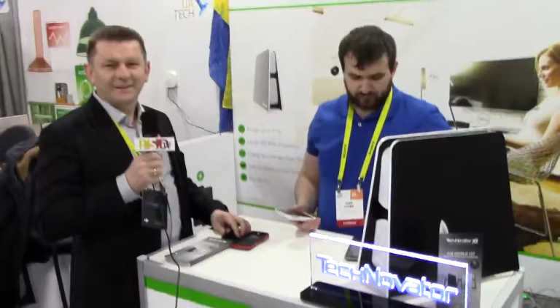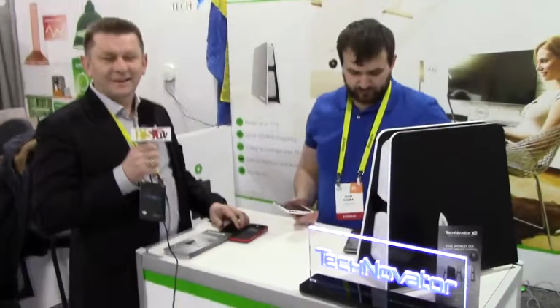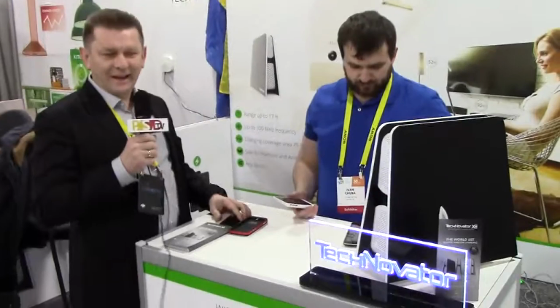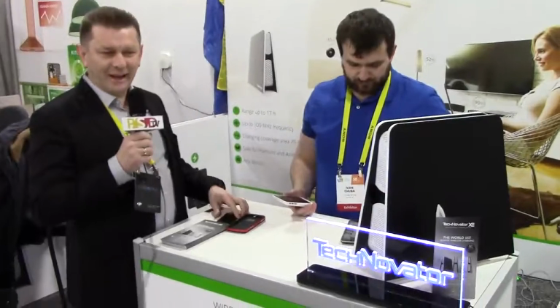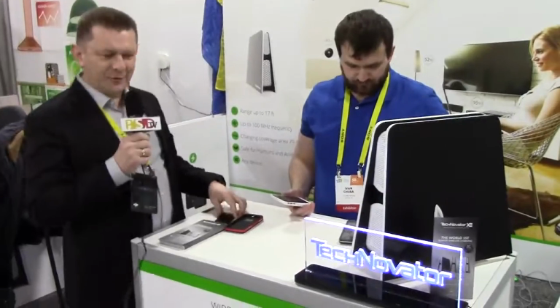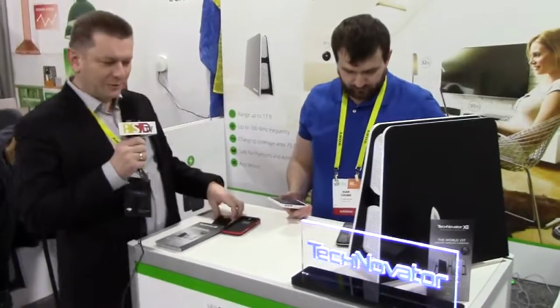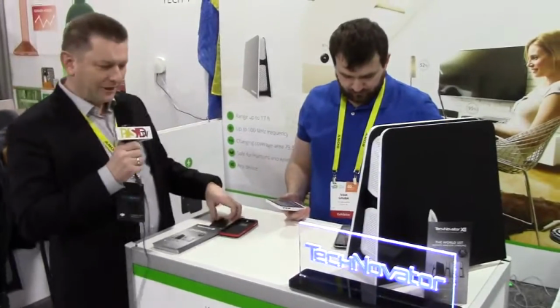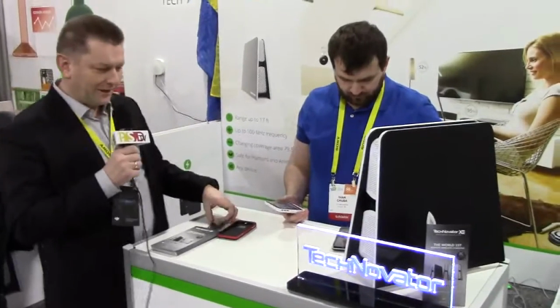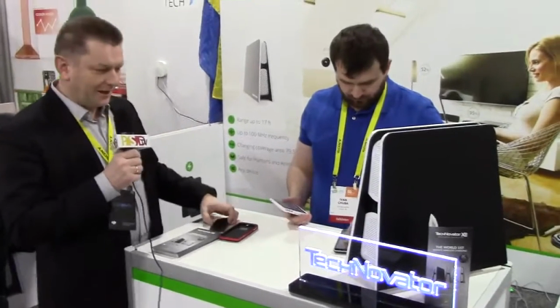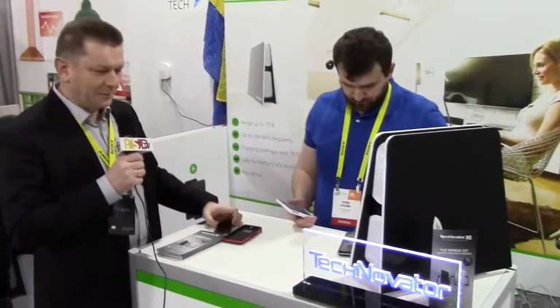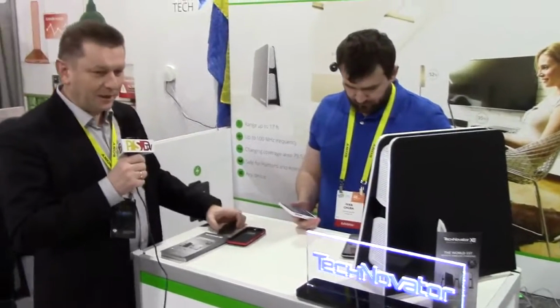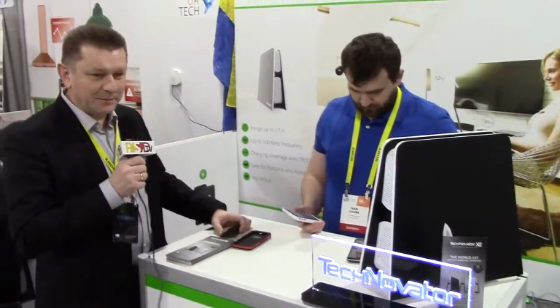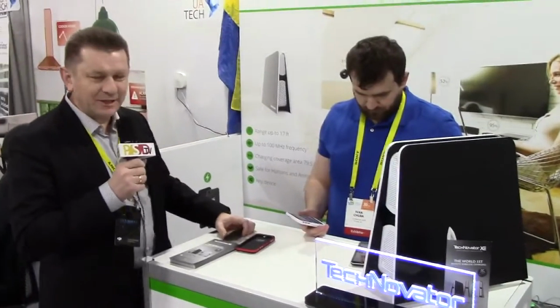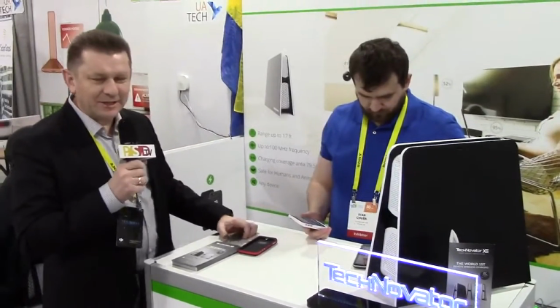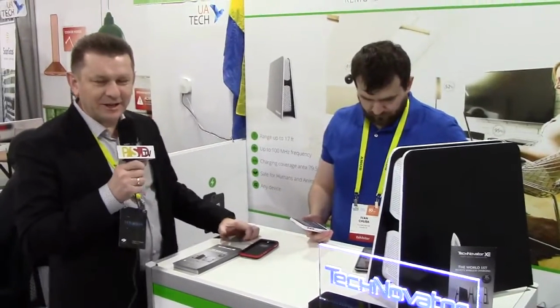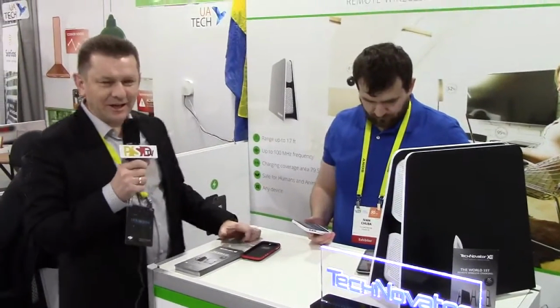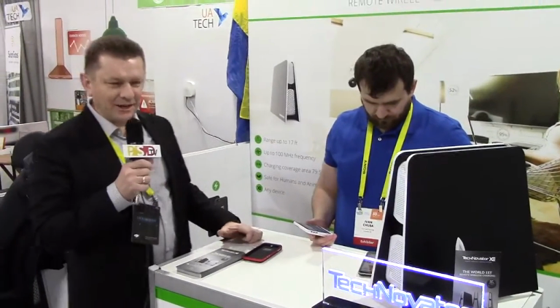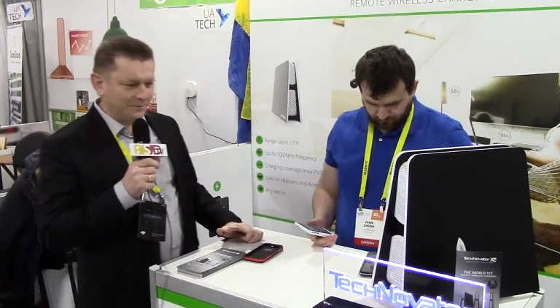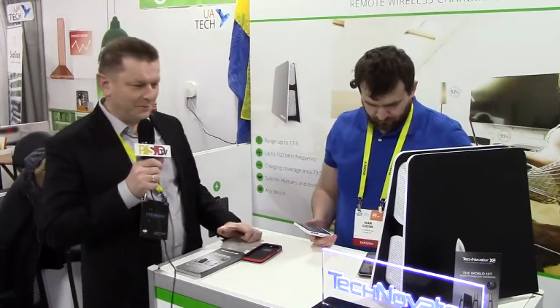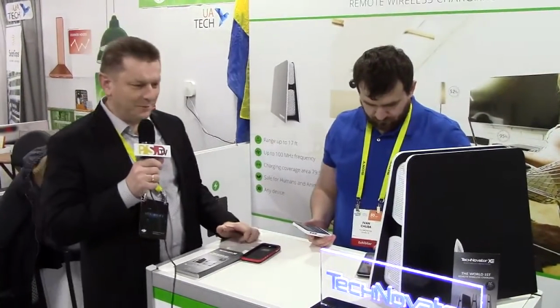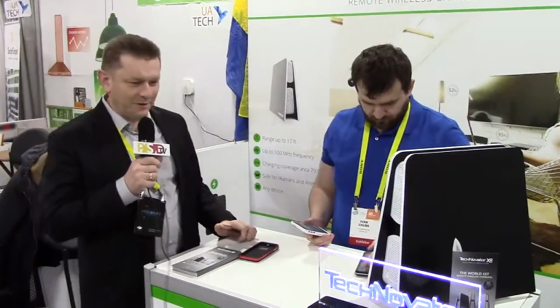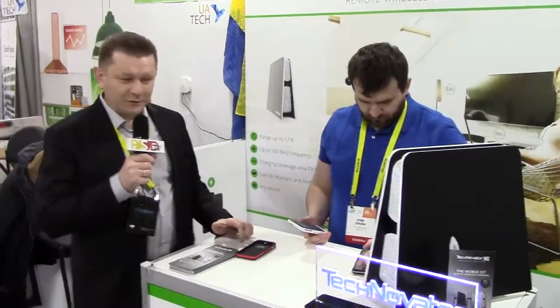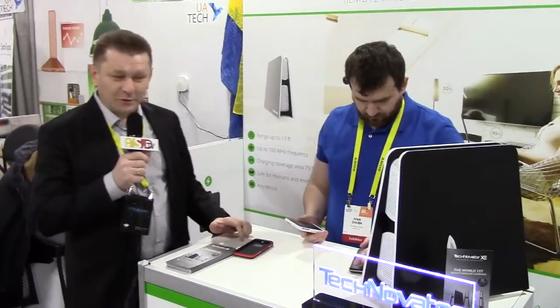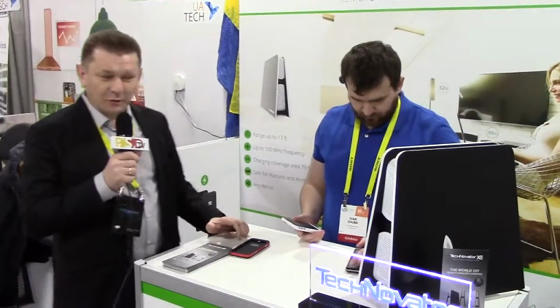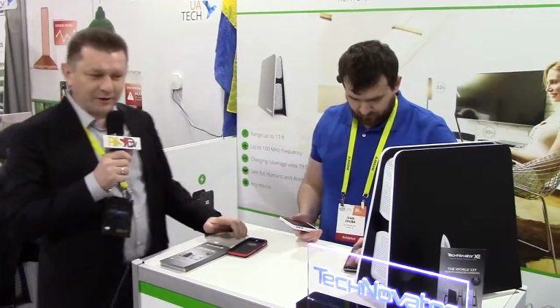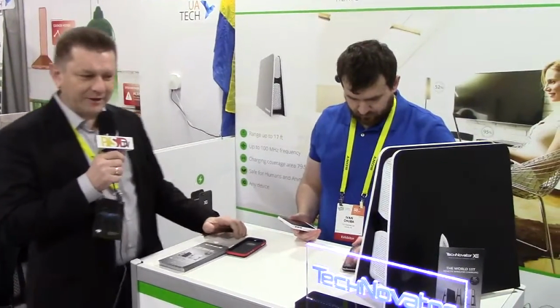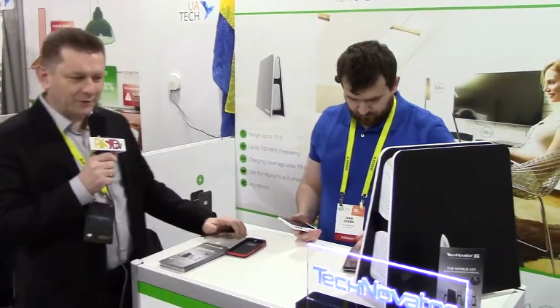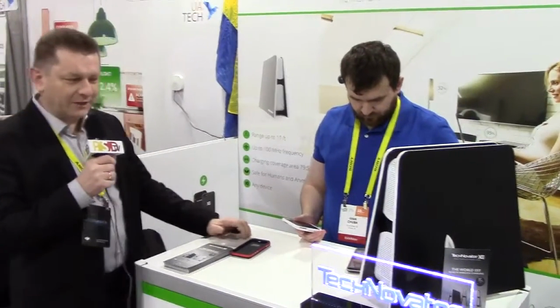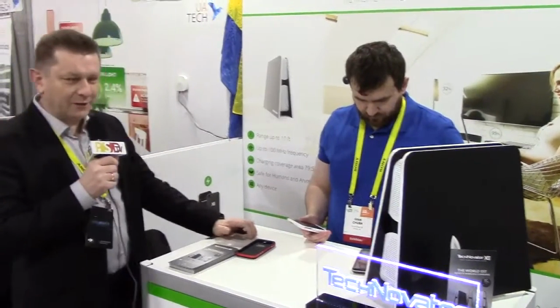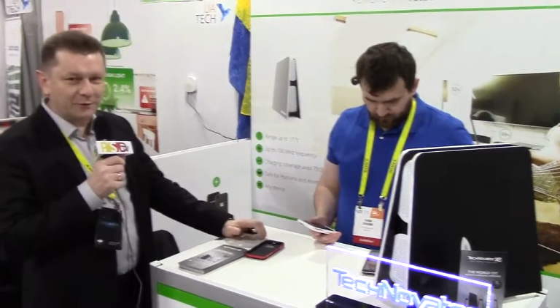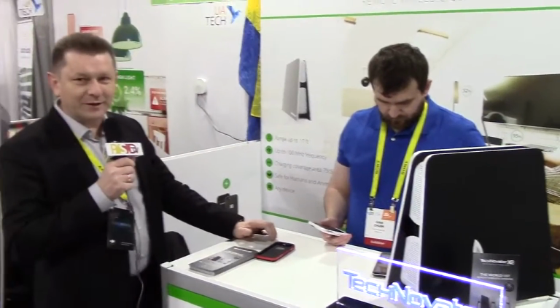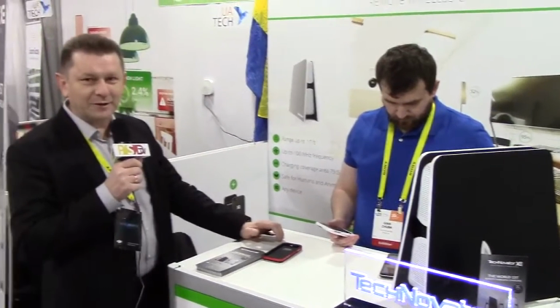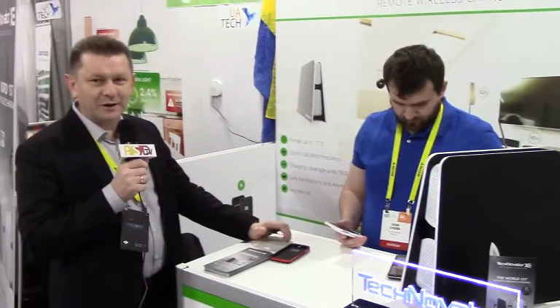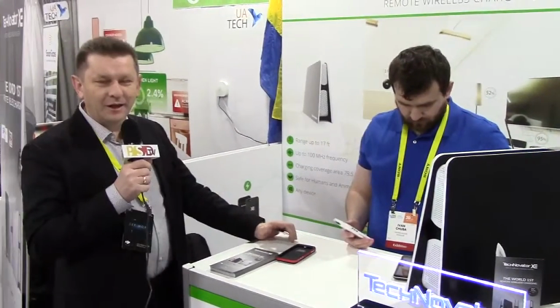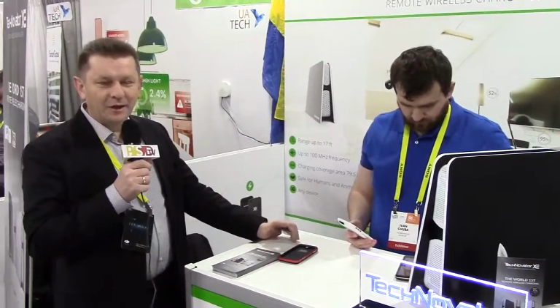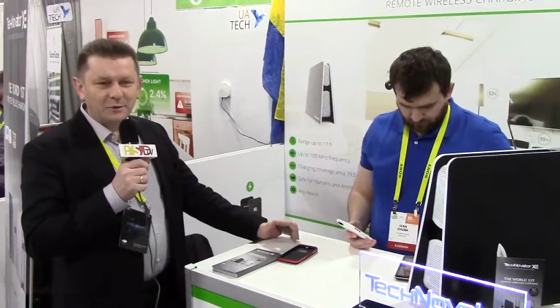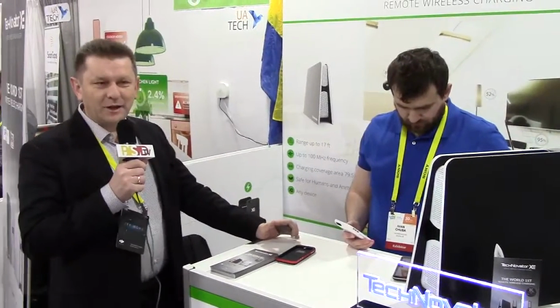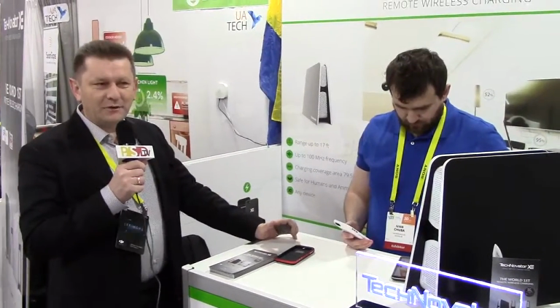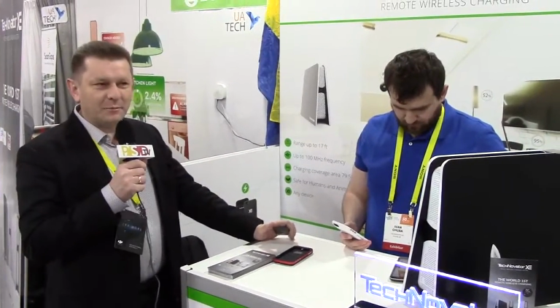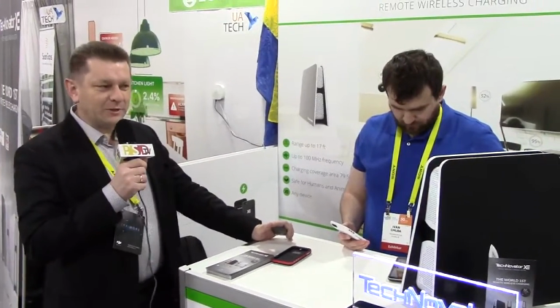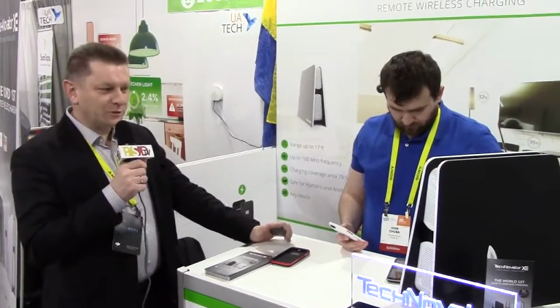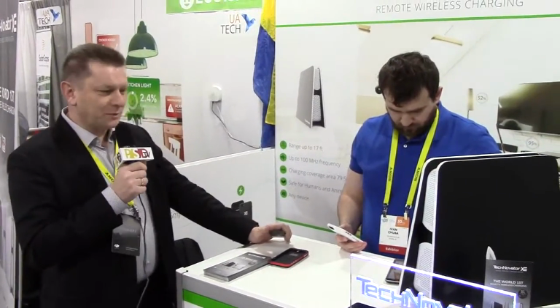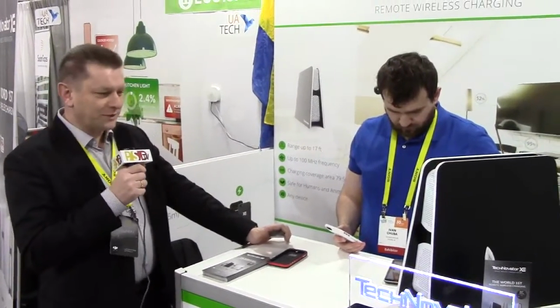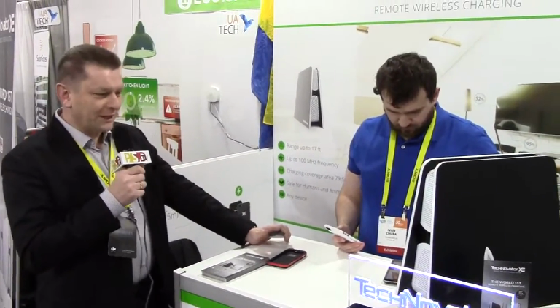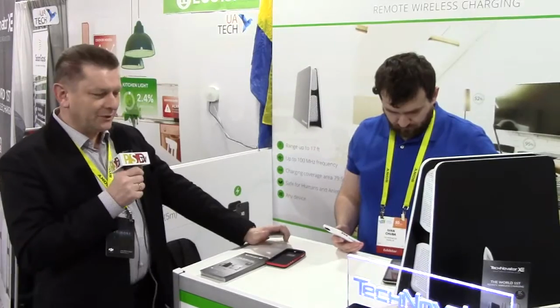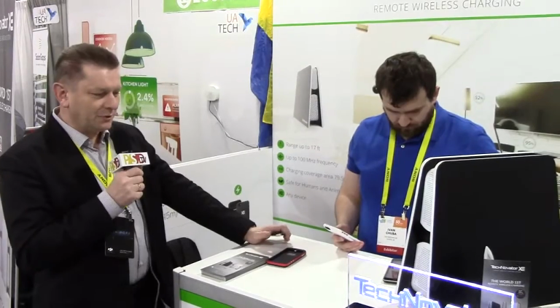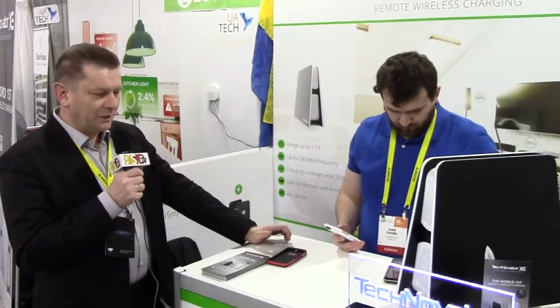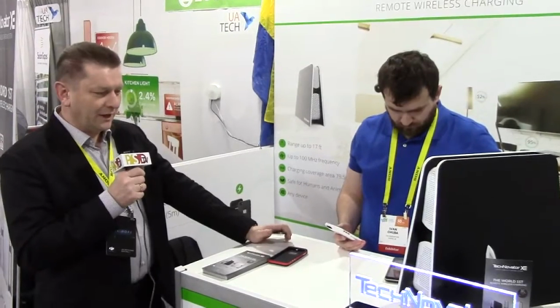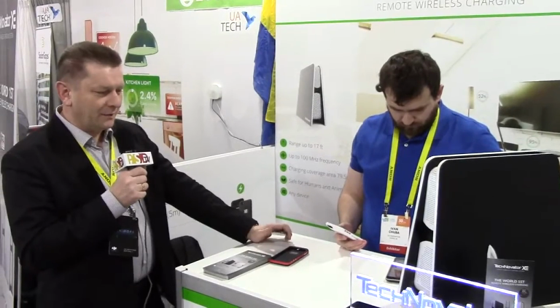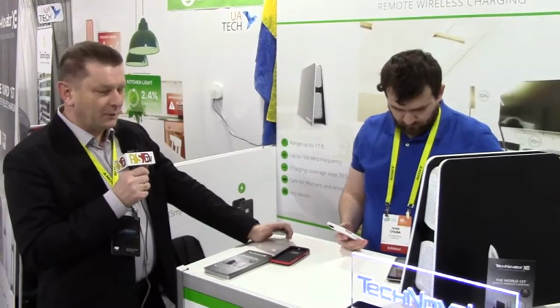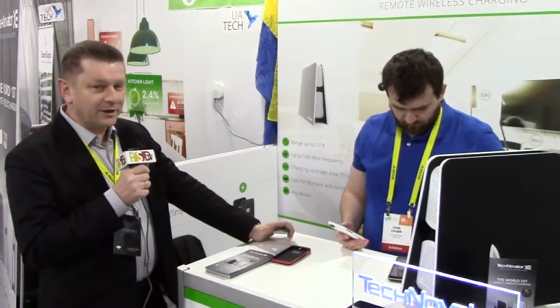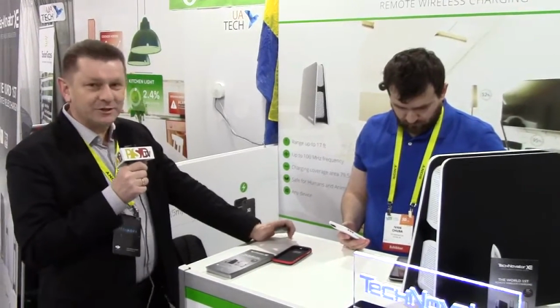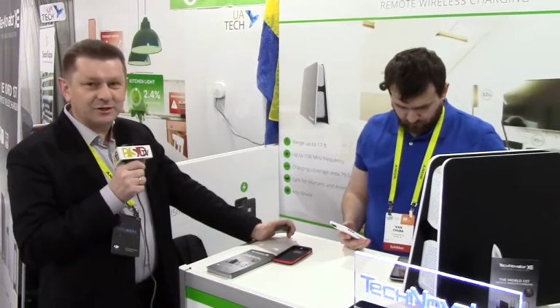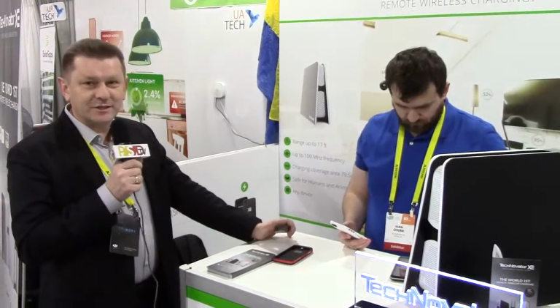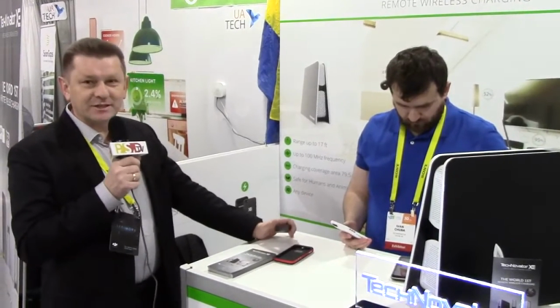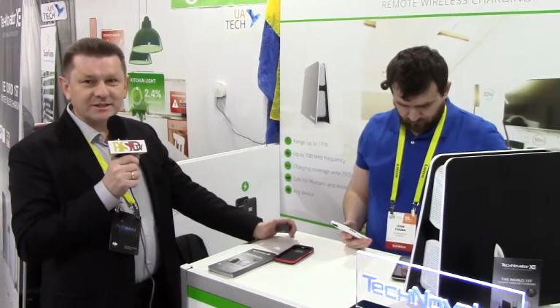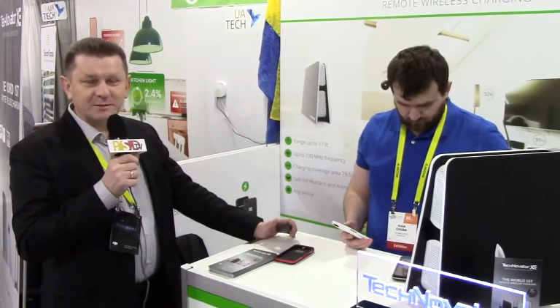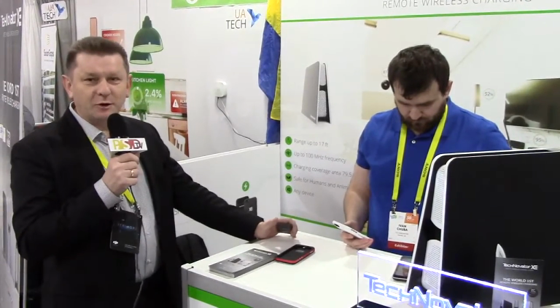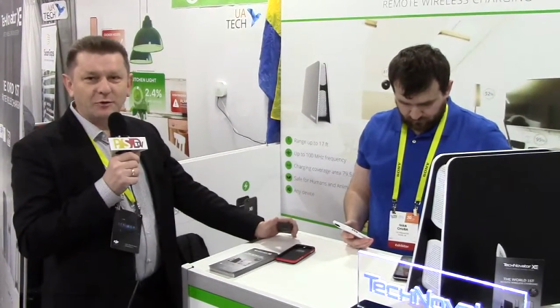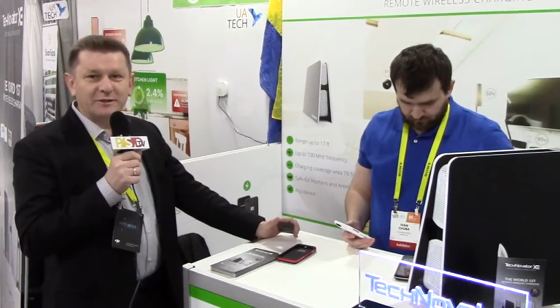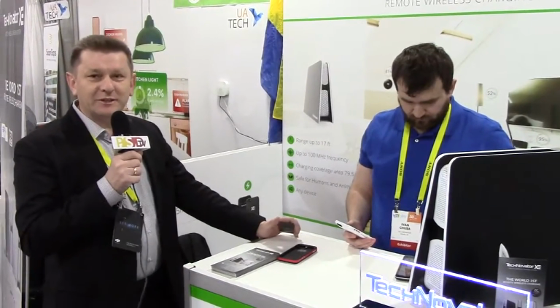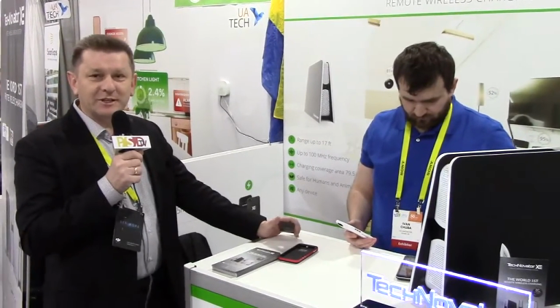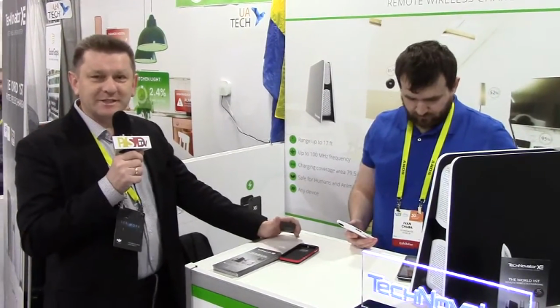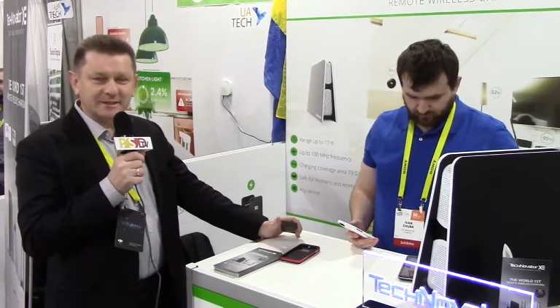Hello, my name is Leszek. I'm one co-founder of Technovator. We have a pleasure to present you a wireless charging system over the distance.